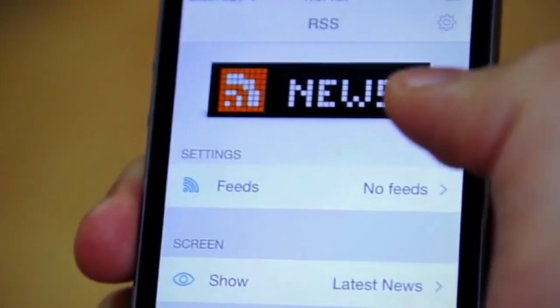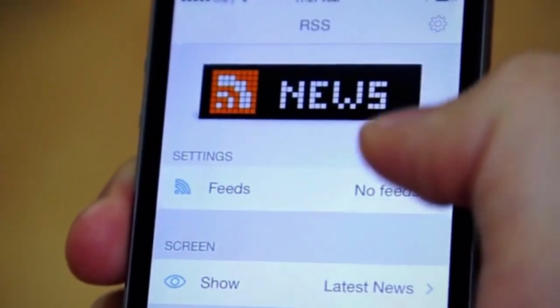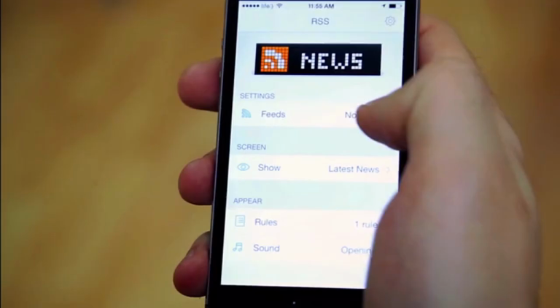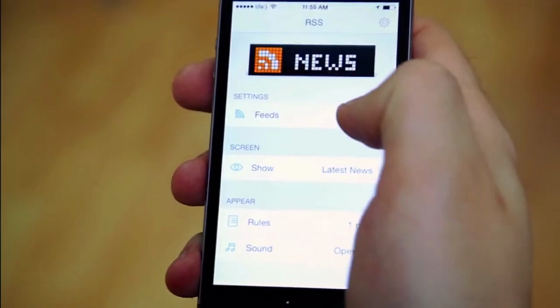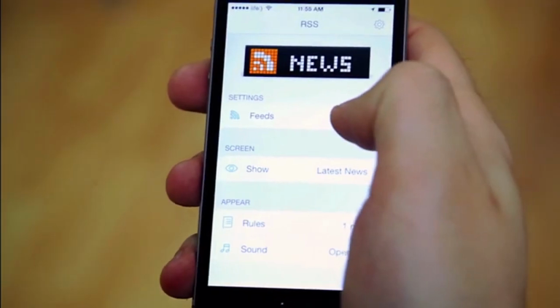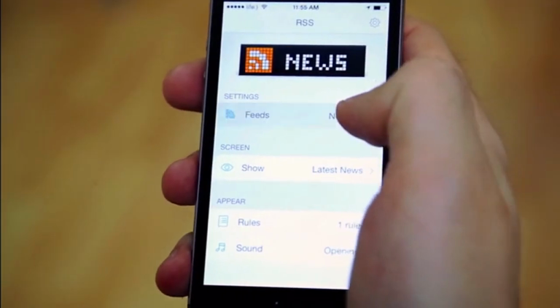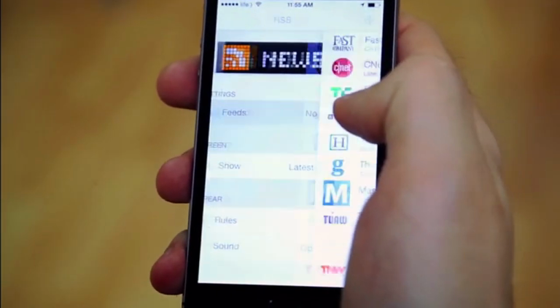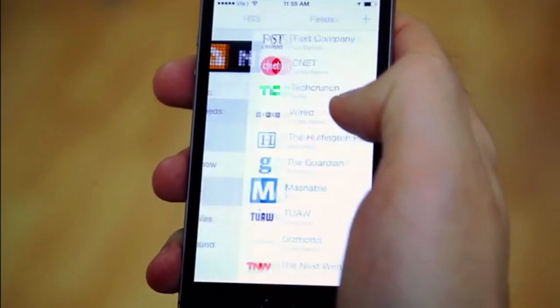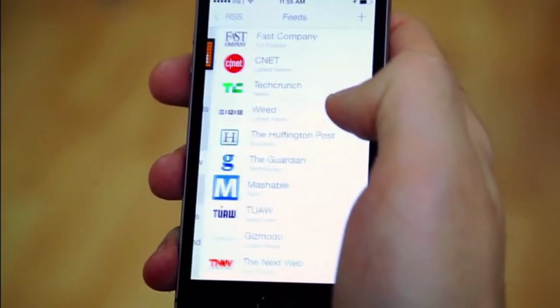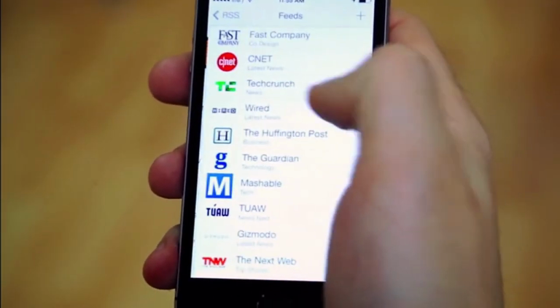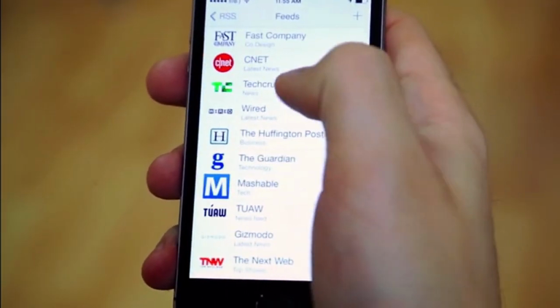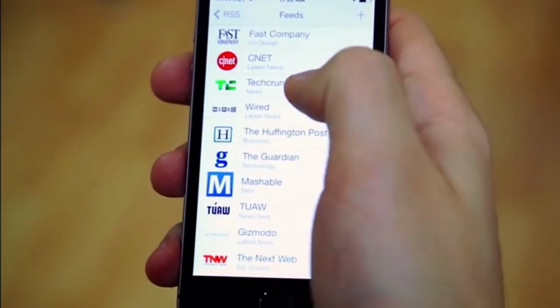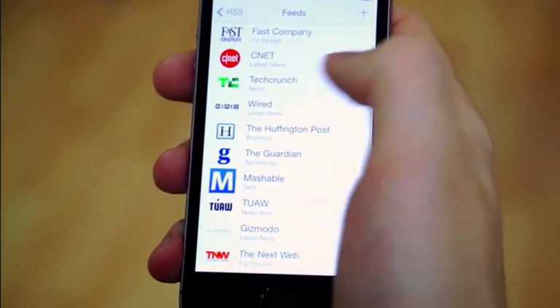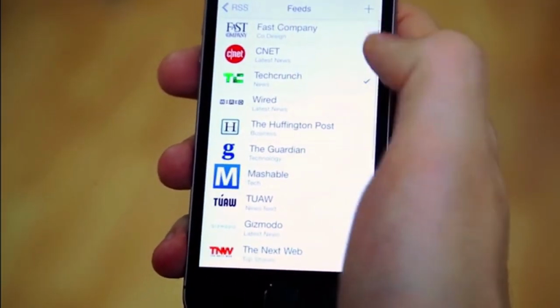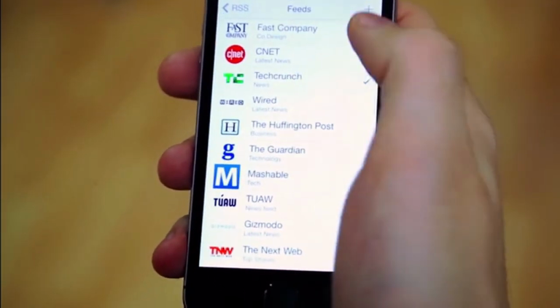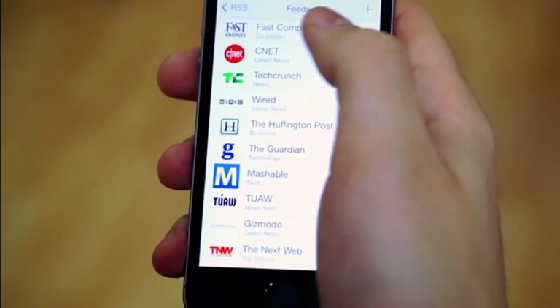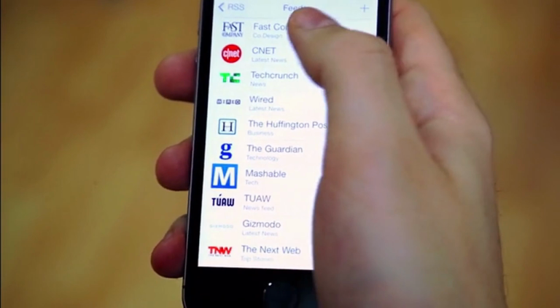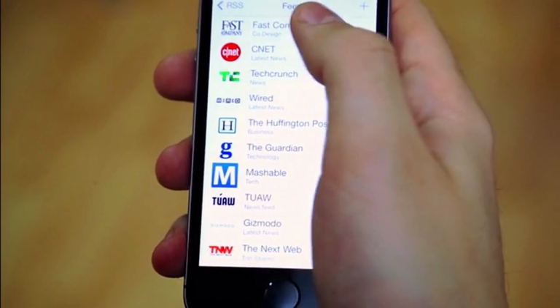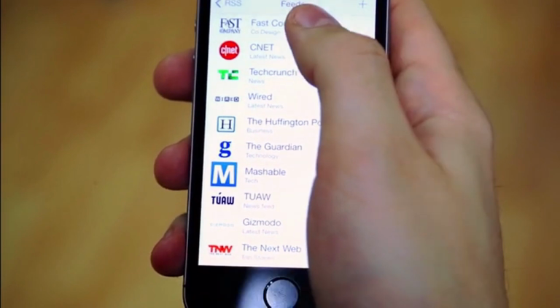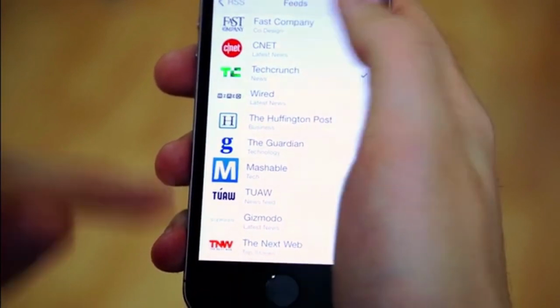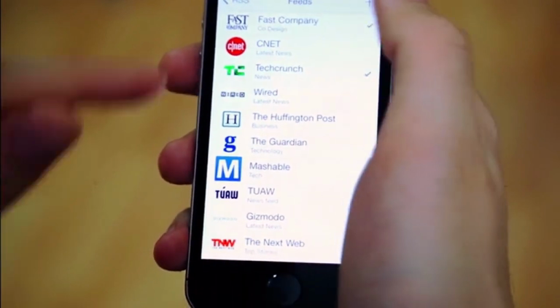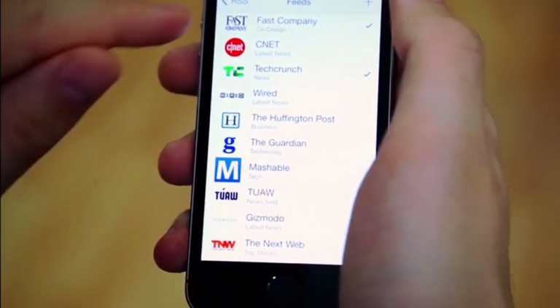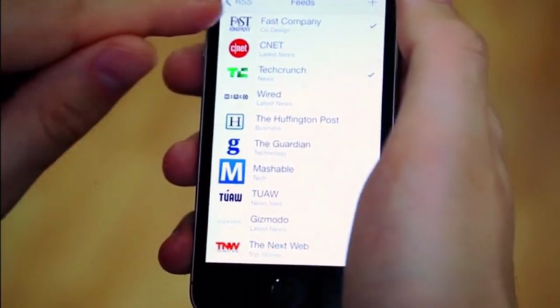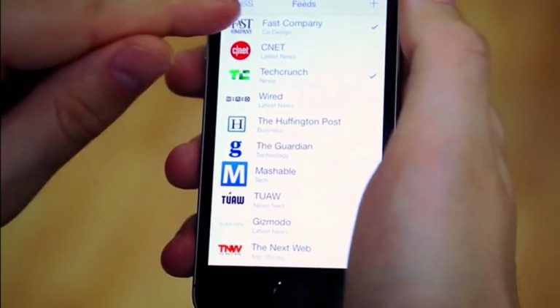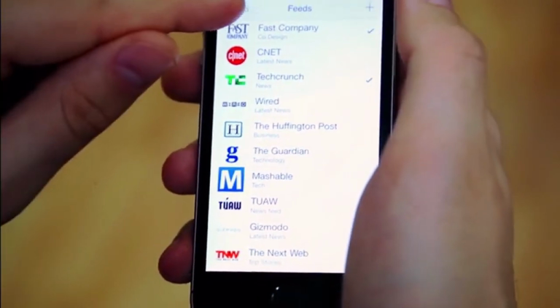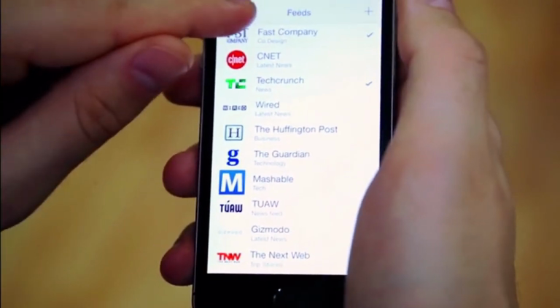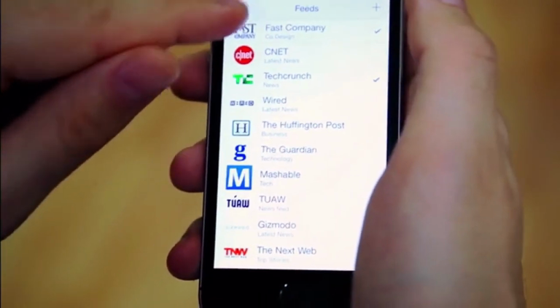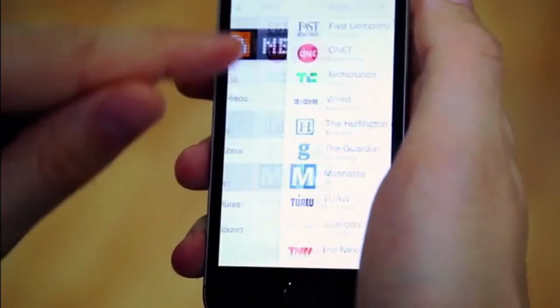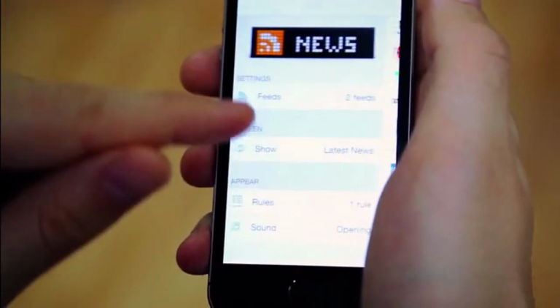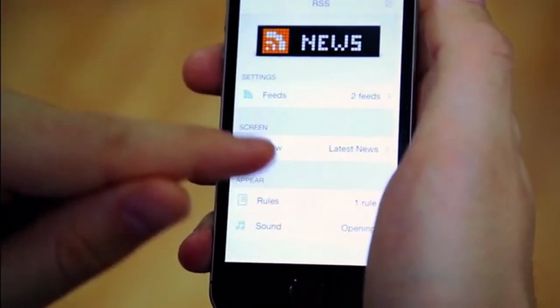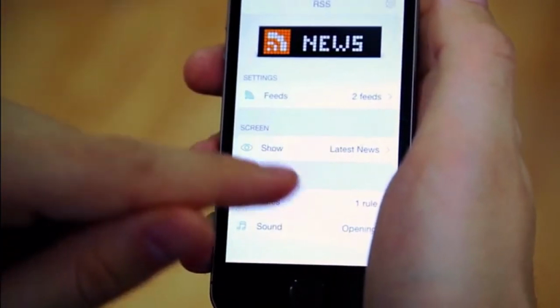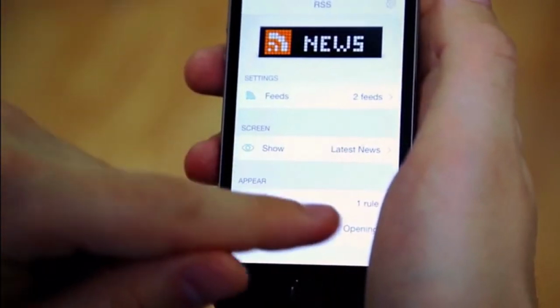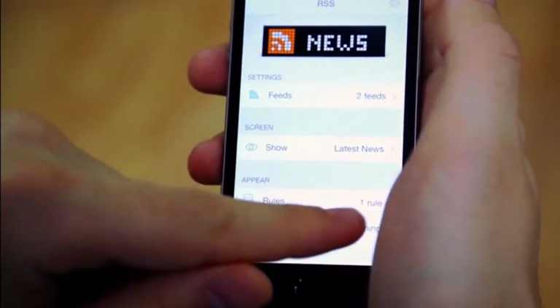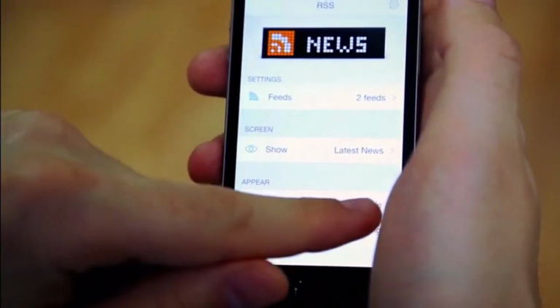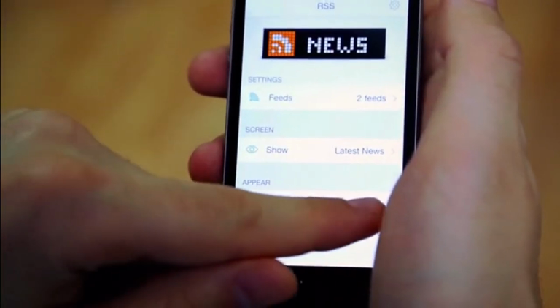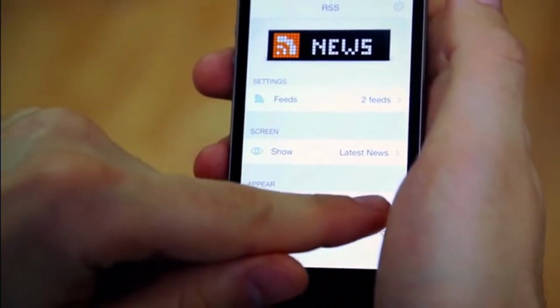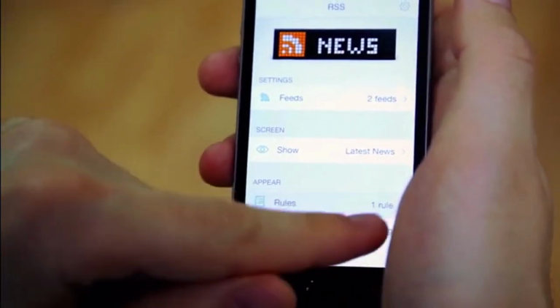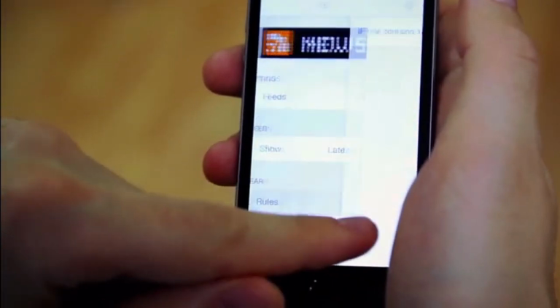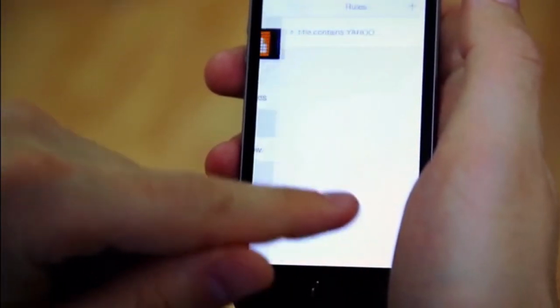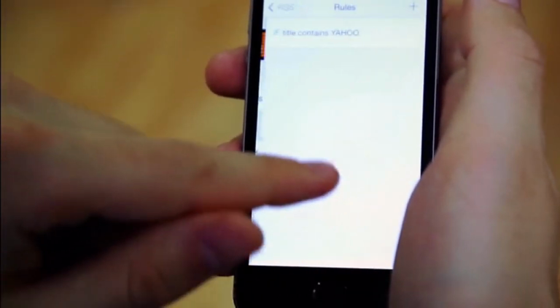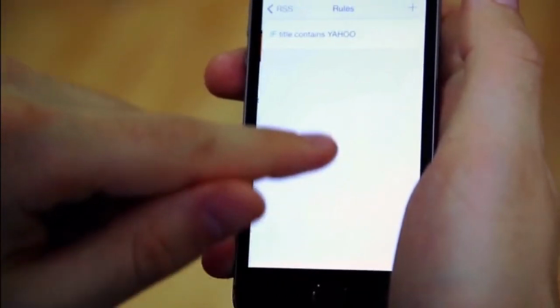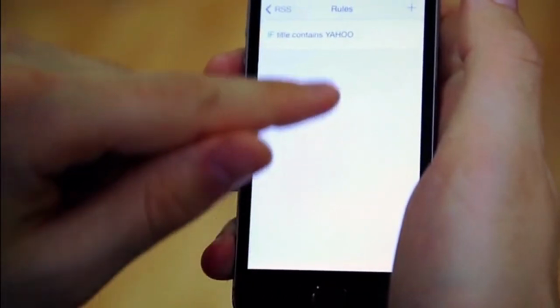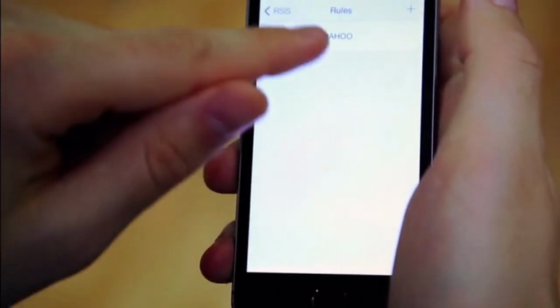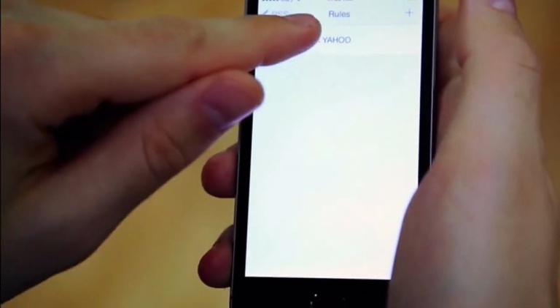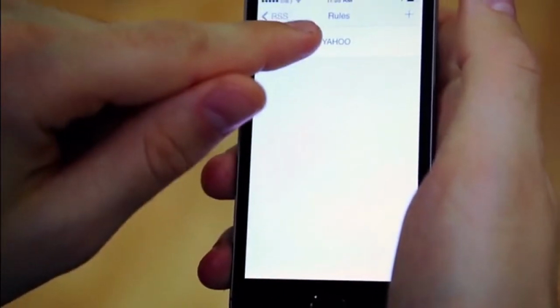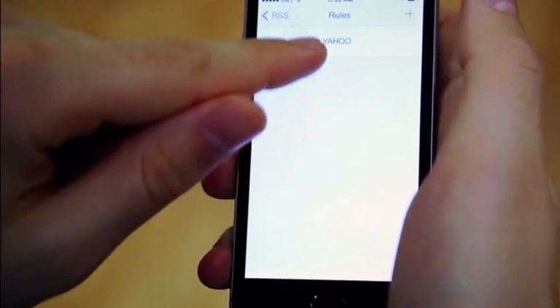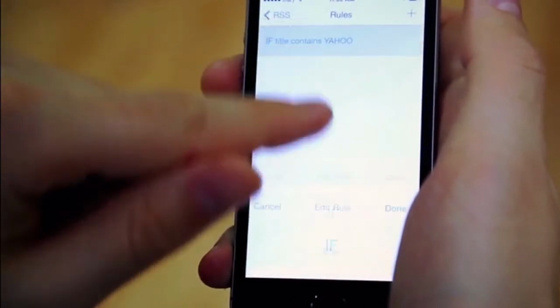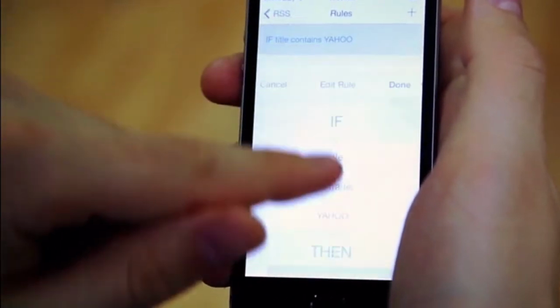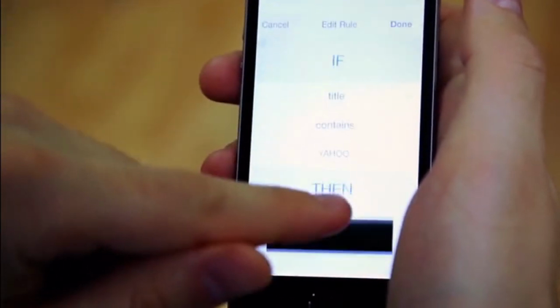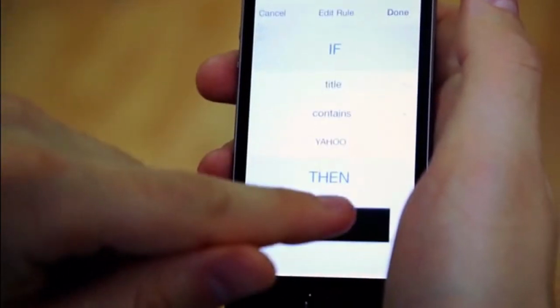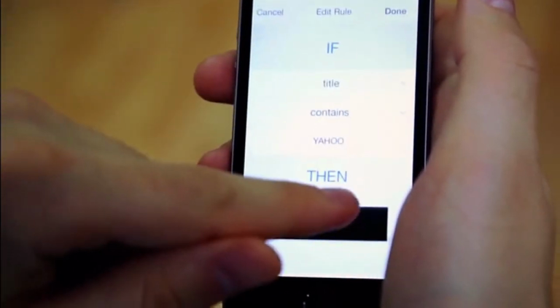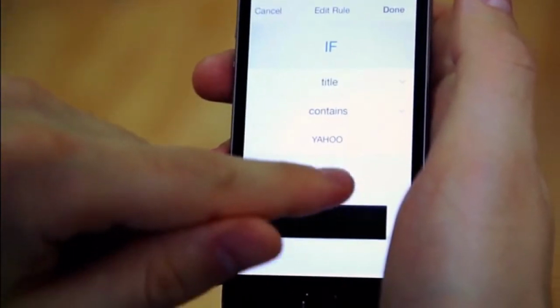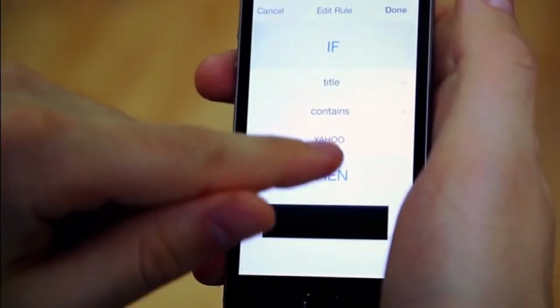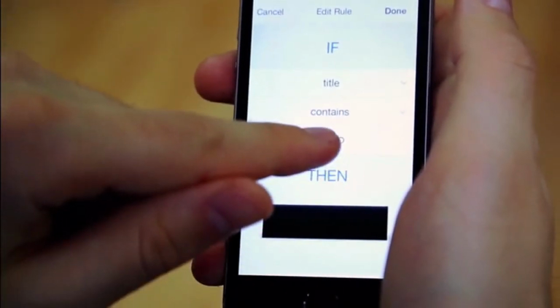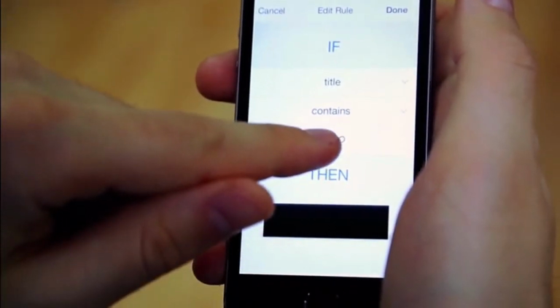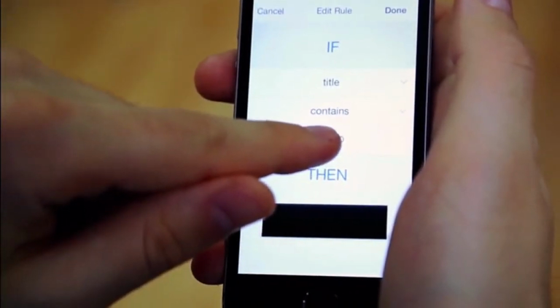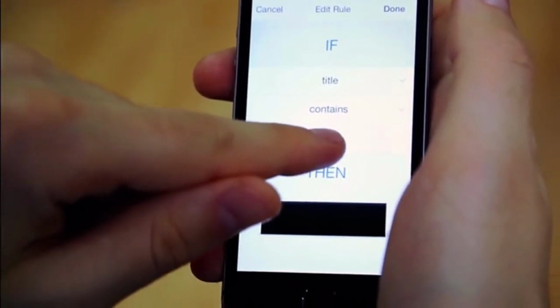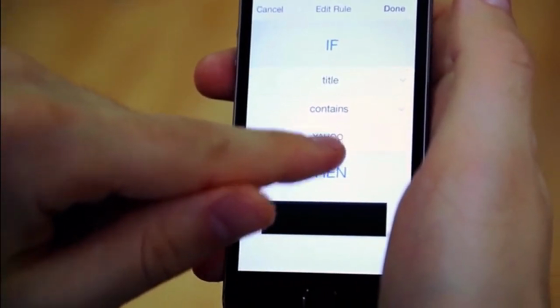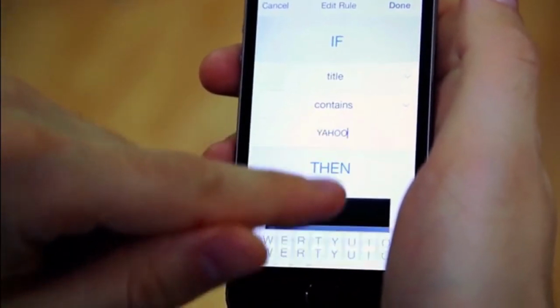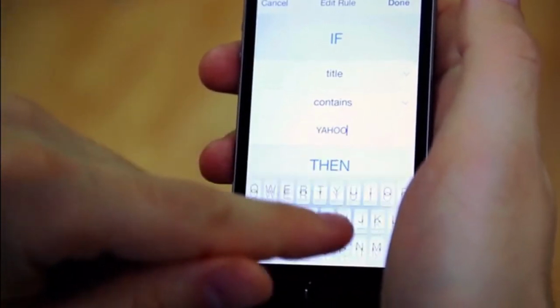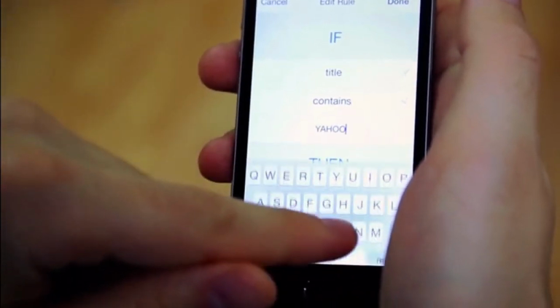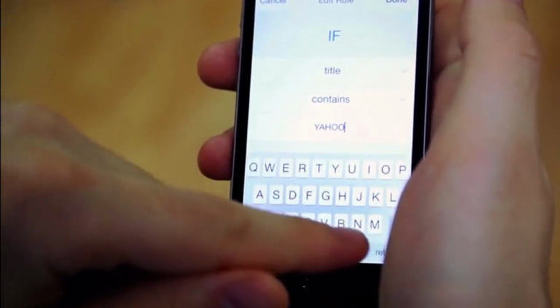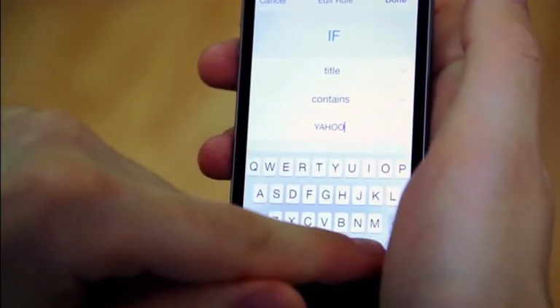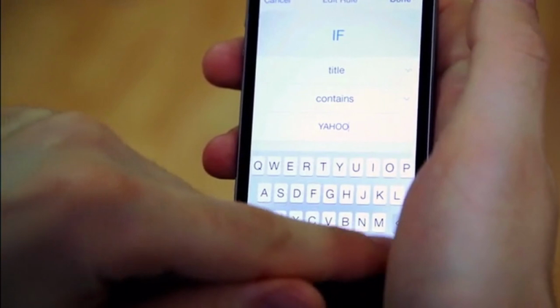Set up the clock, weather, calendar, email, Twitter, stock prices, and other information. Select the sound and rules for the data appearance.